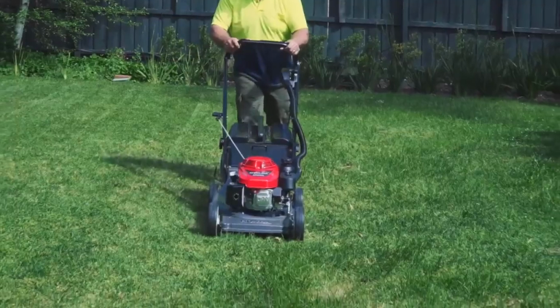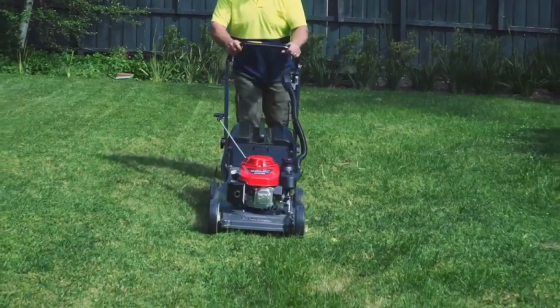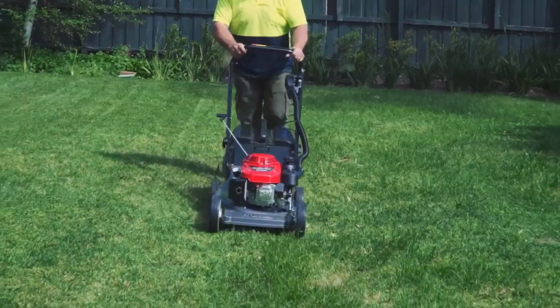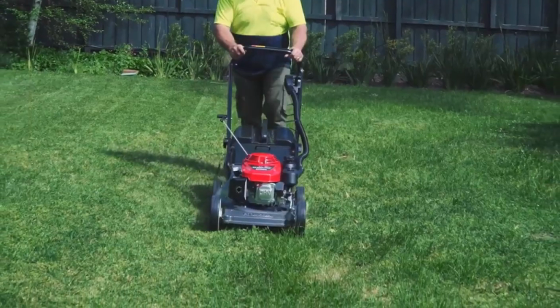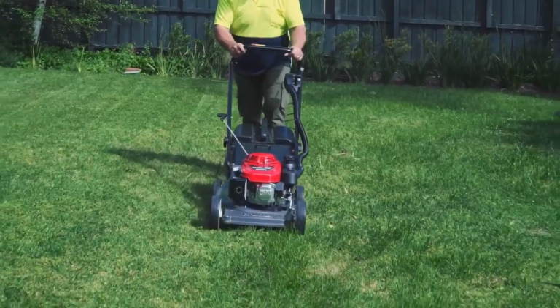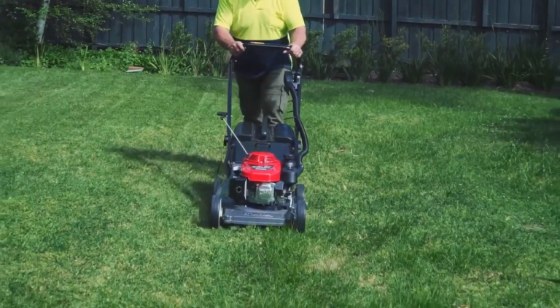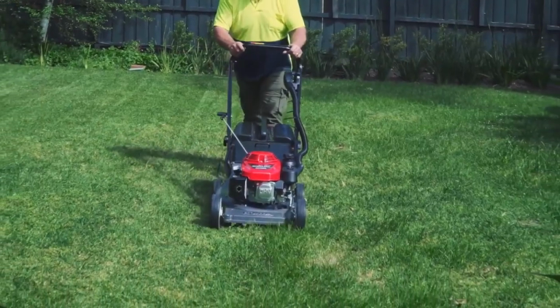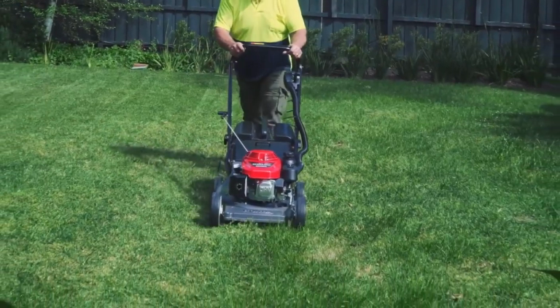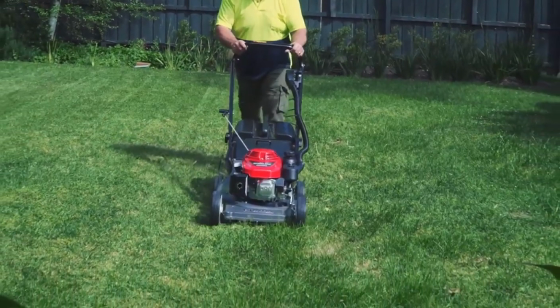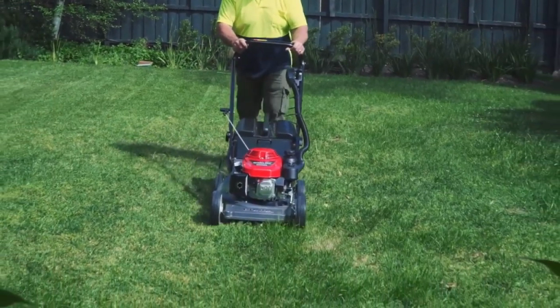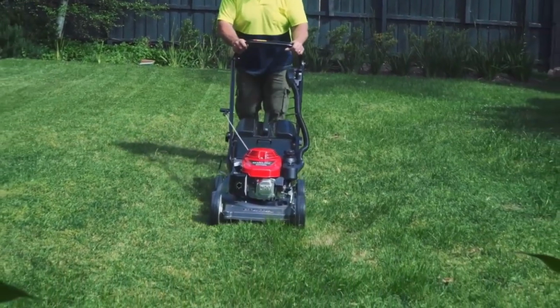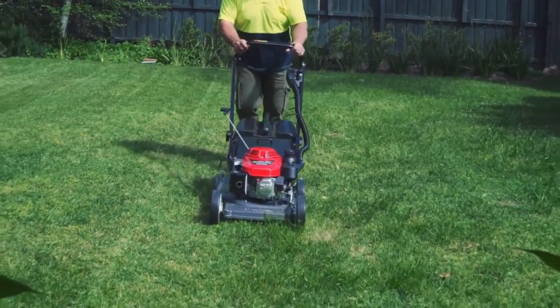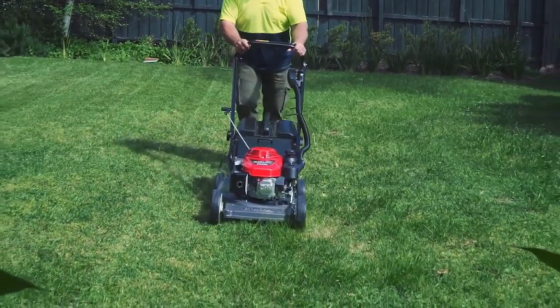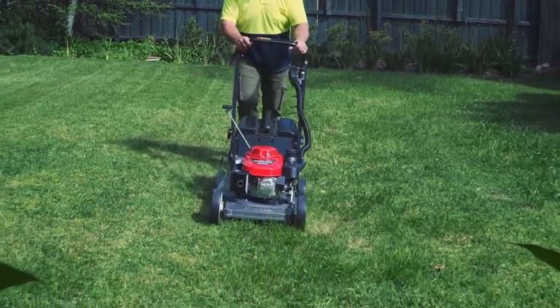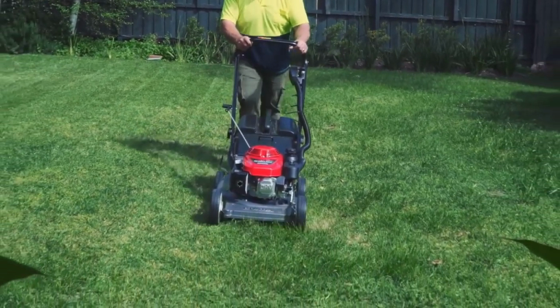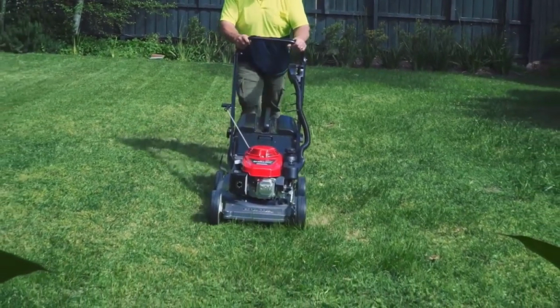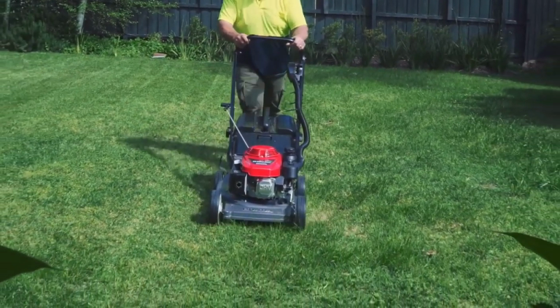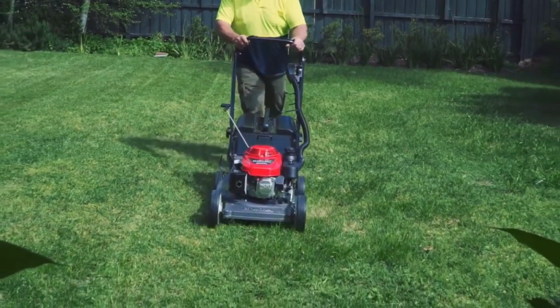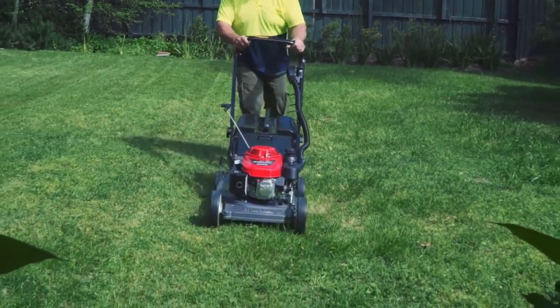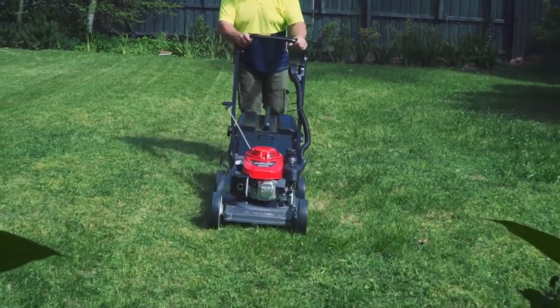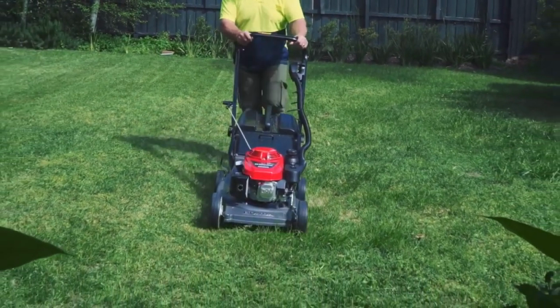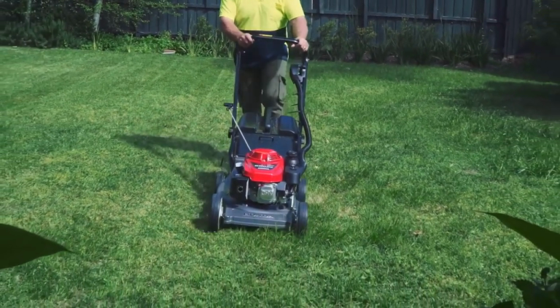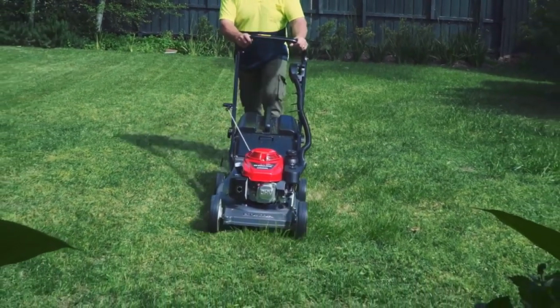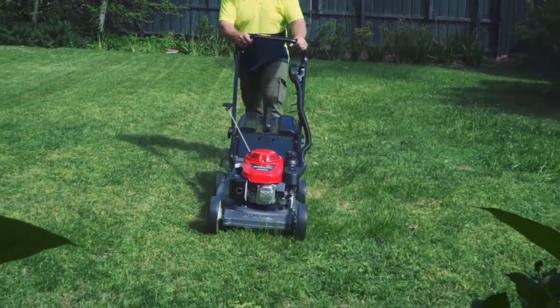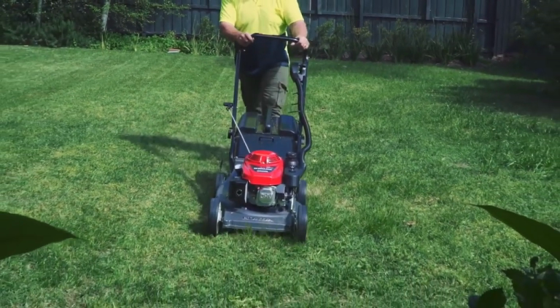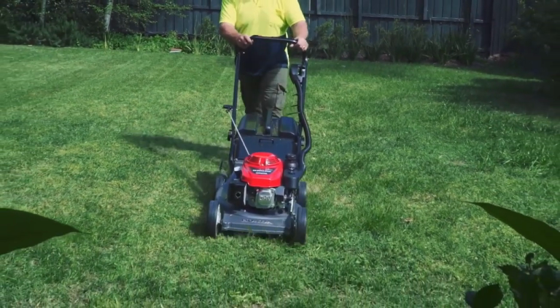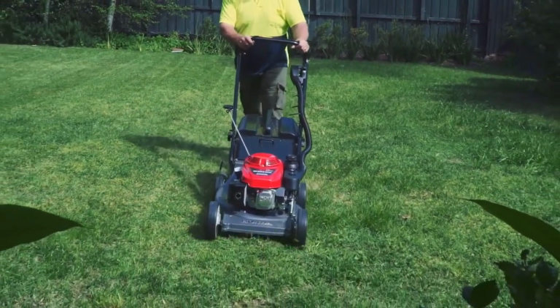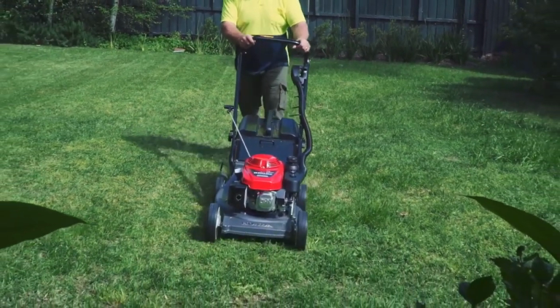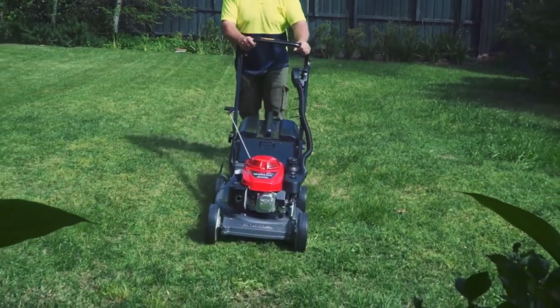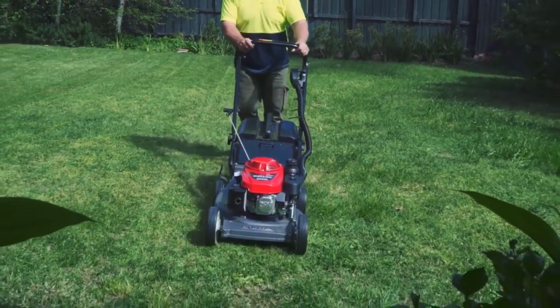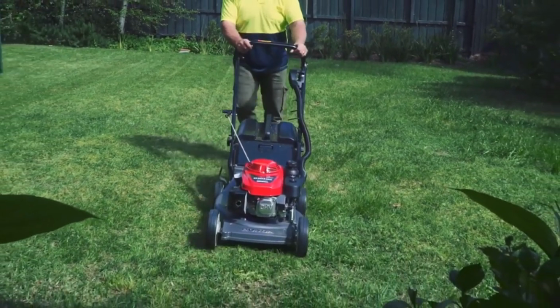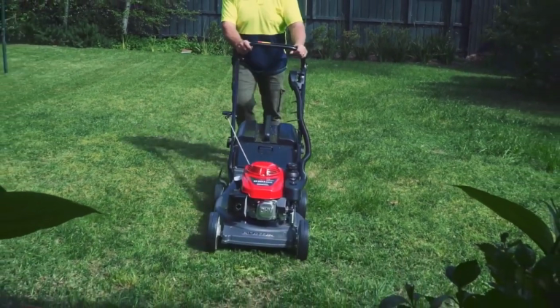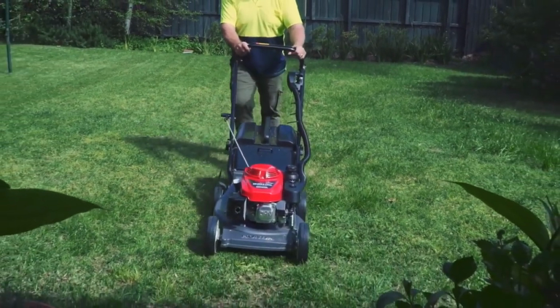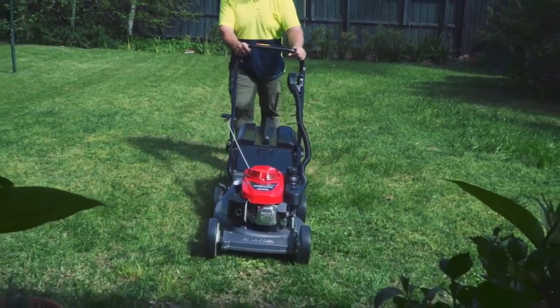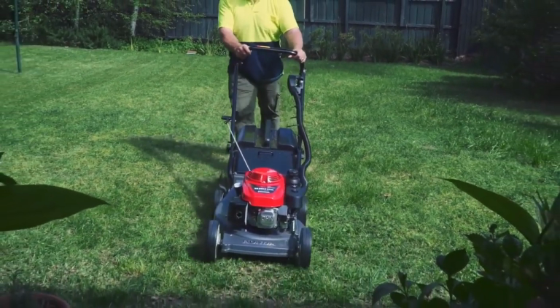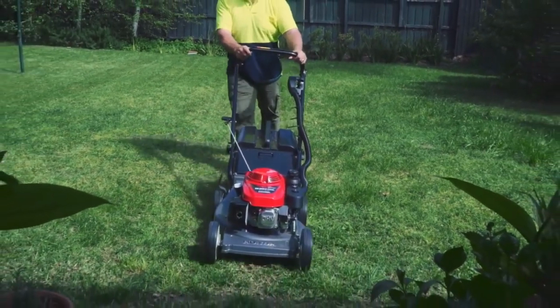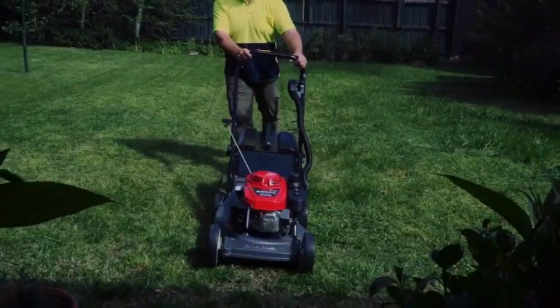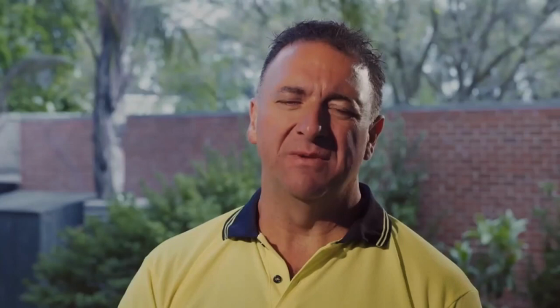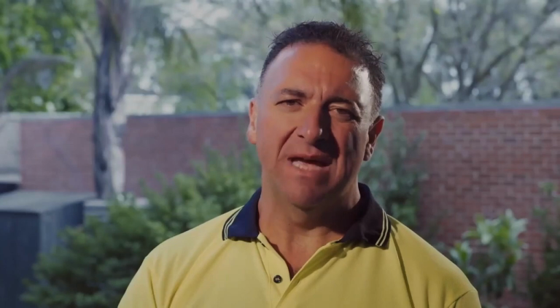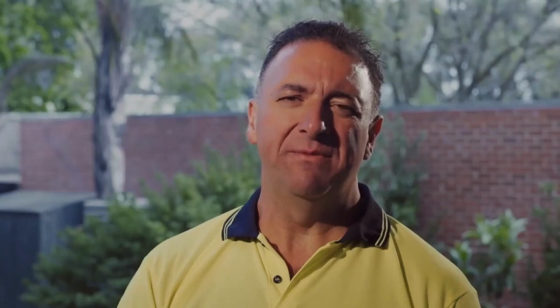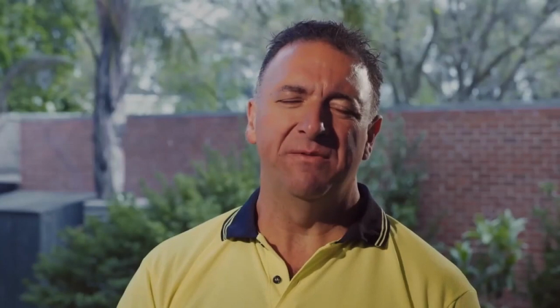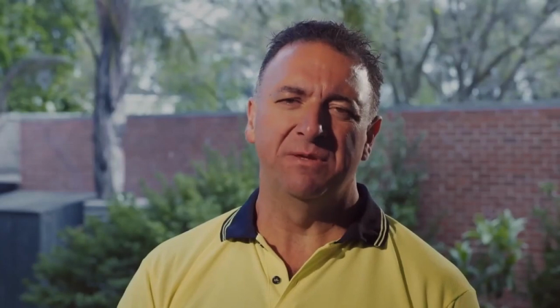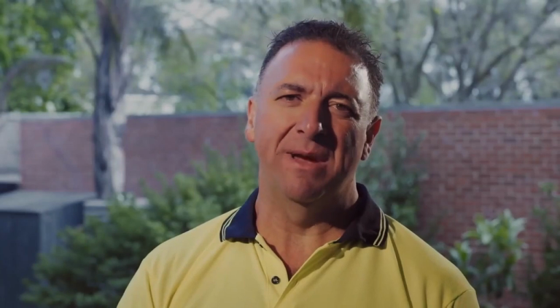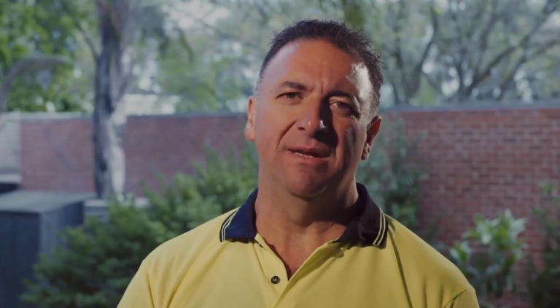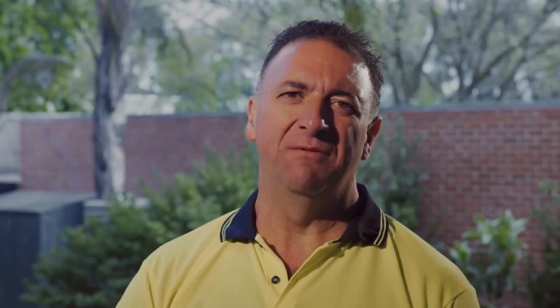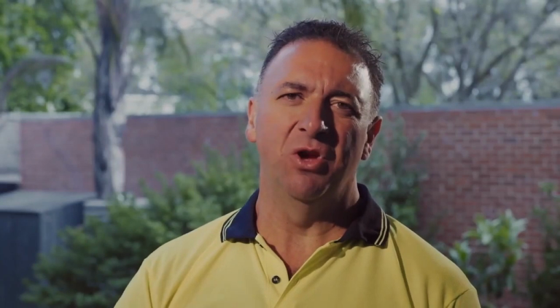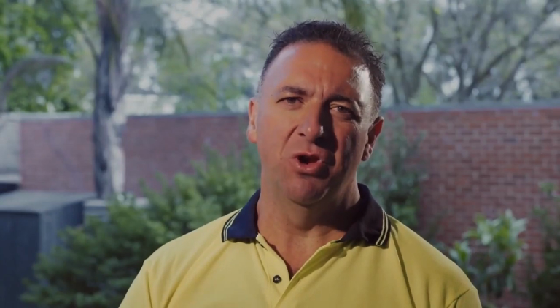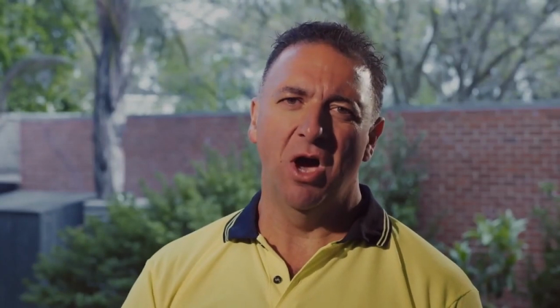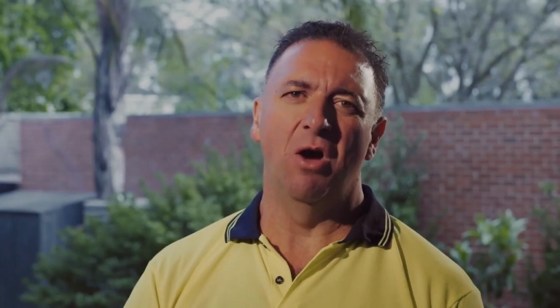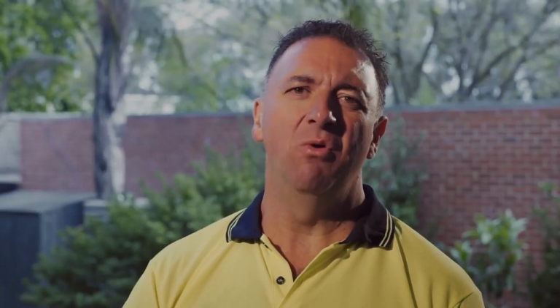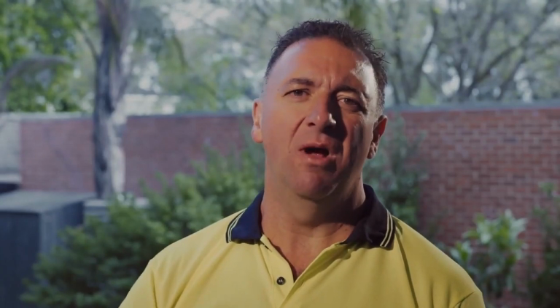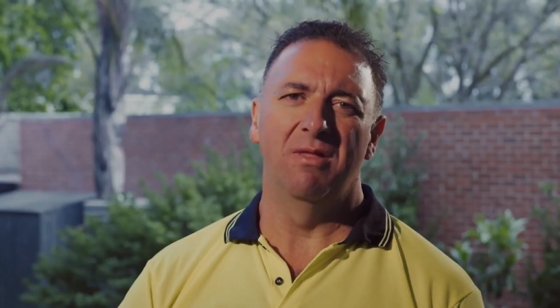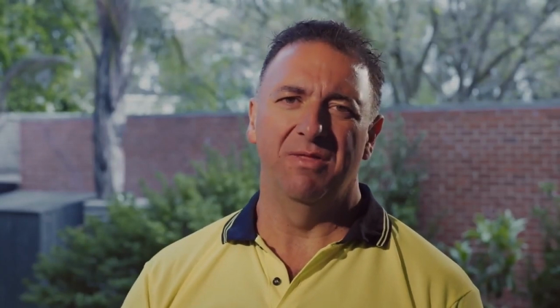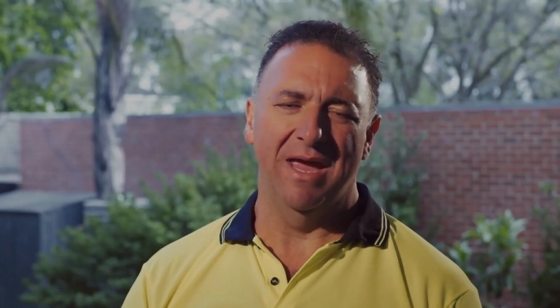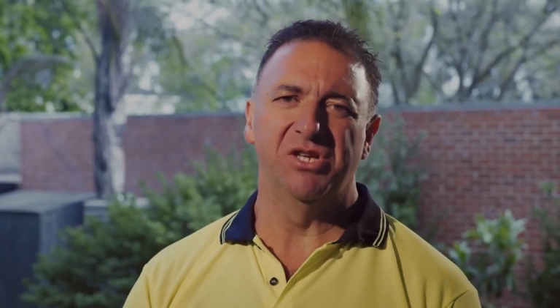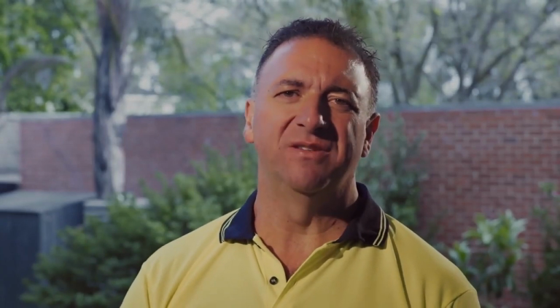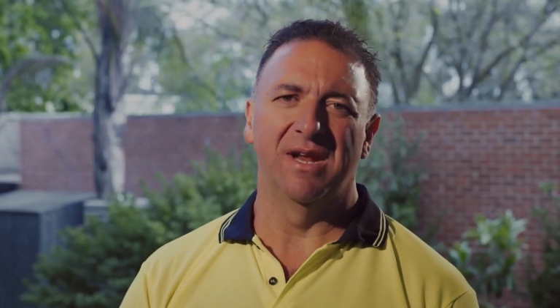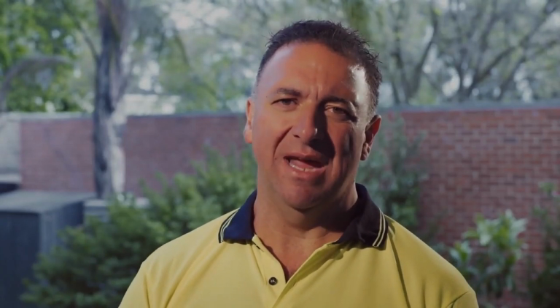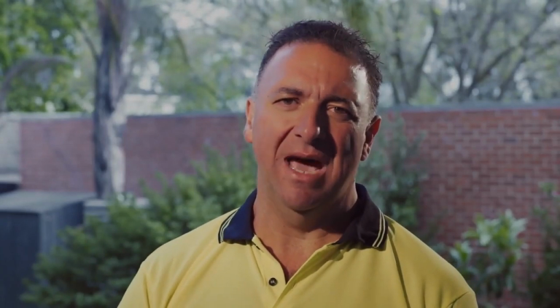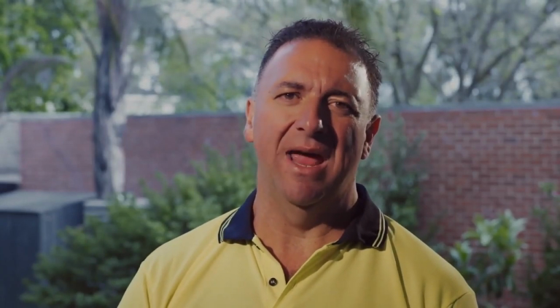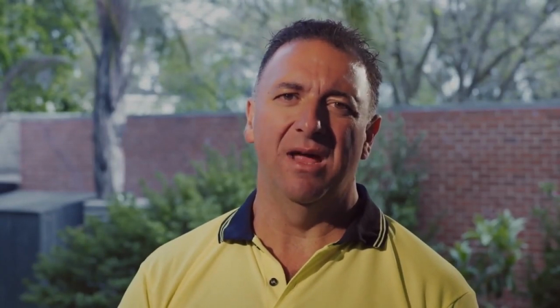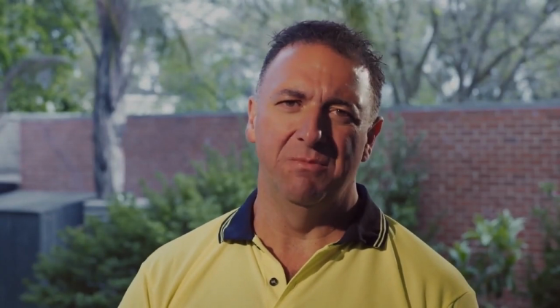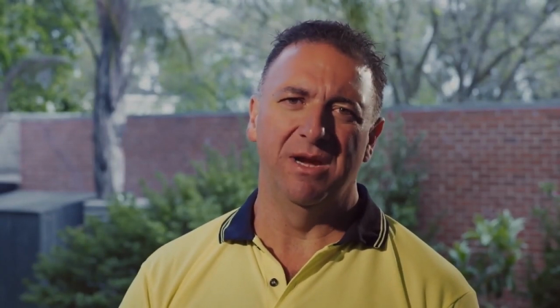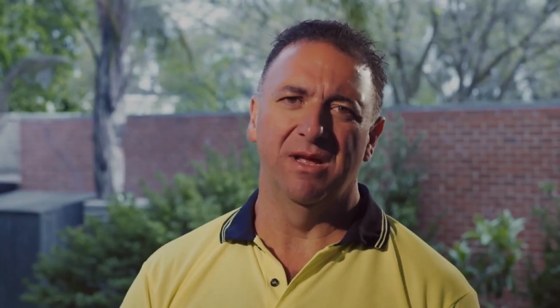With the Honda Heritage, it has an engine brake. If, for whatever reason, there's a mishap from a safety perspective, you know that the engine's going to cut out immediately.